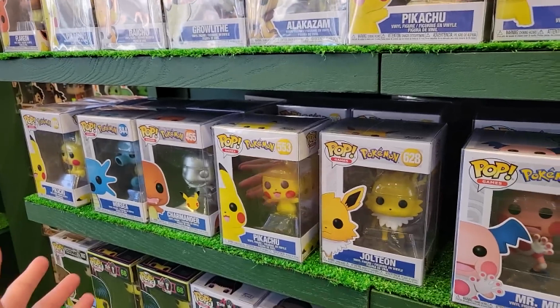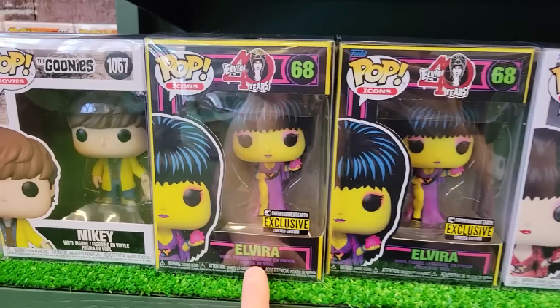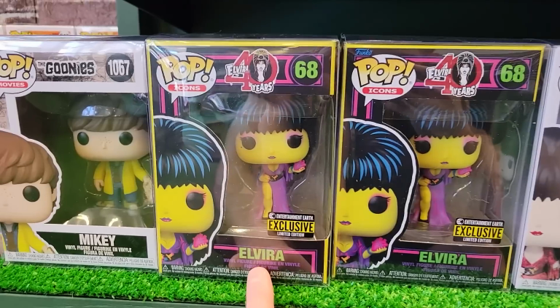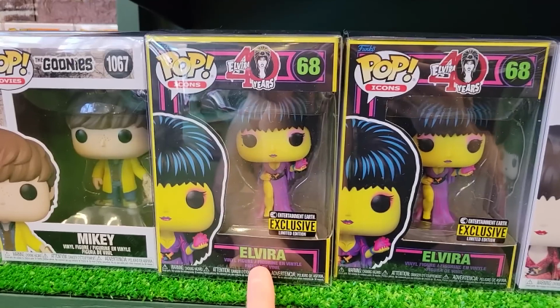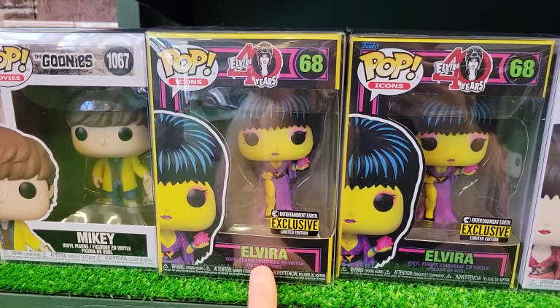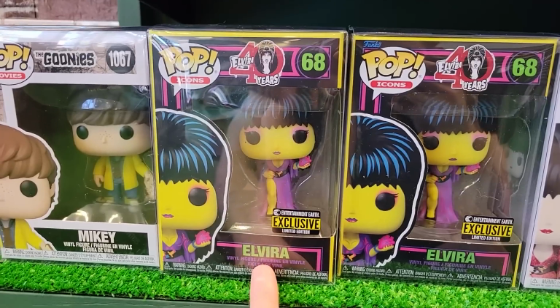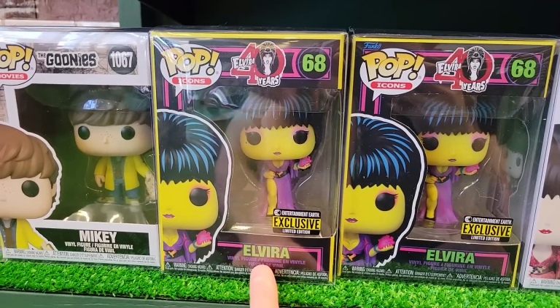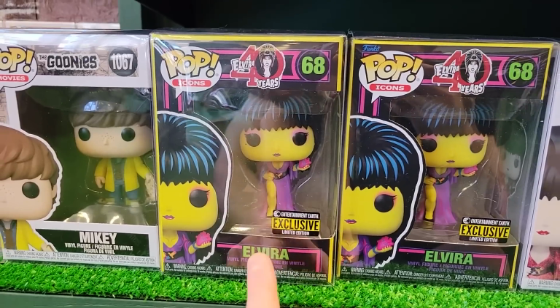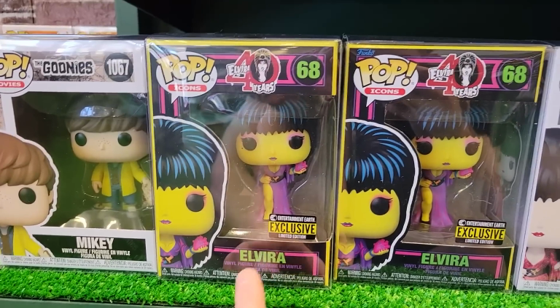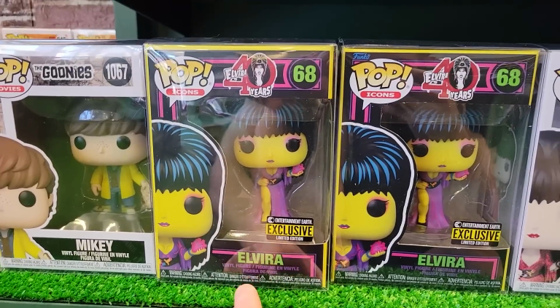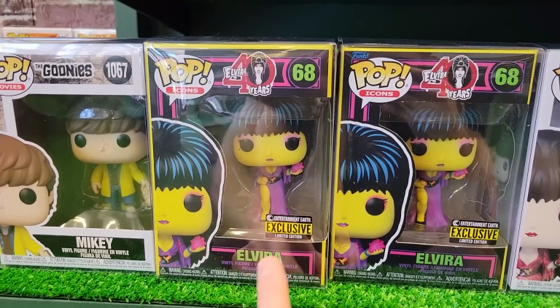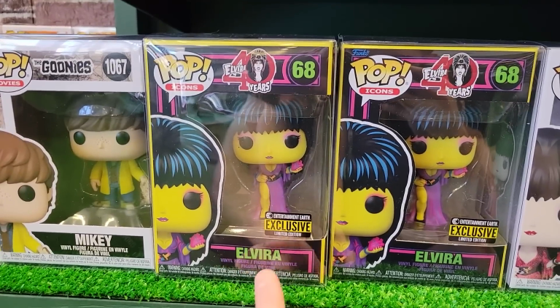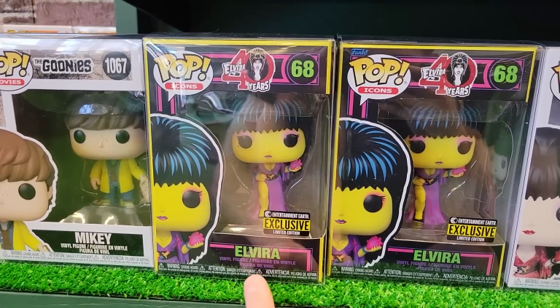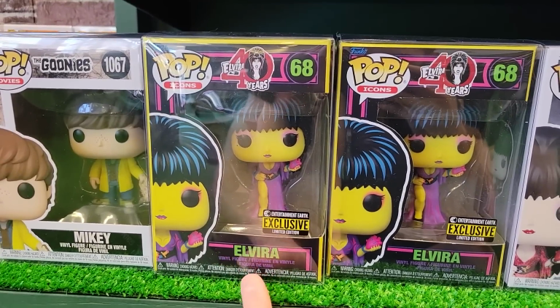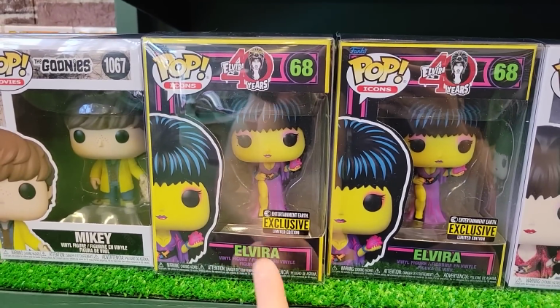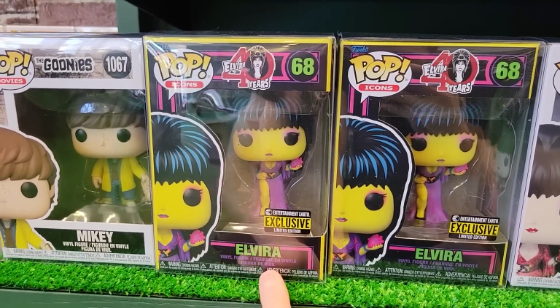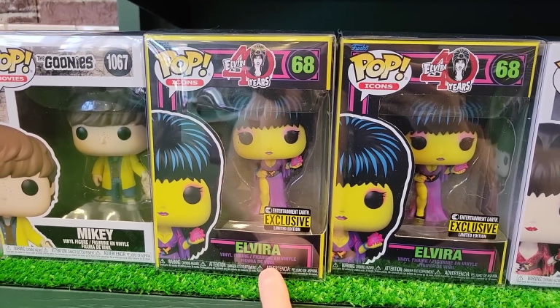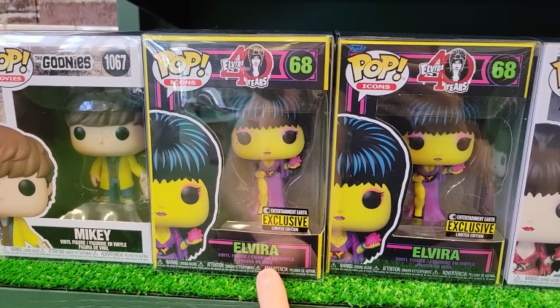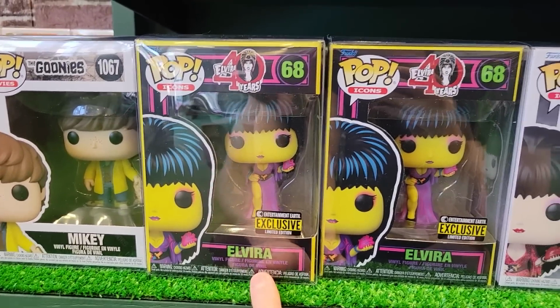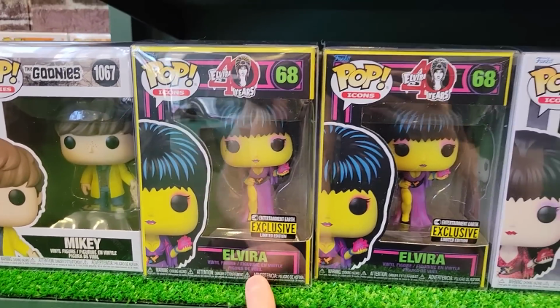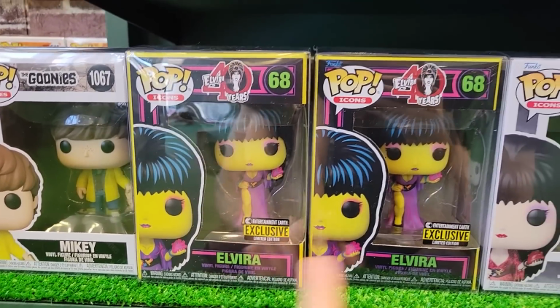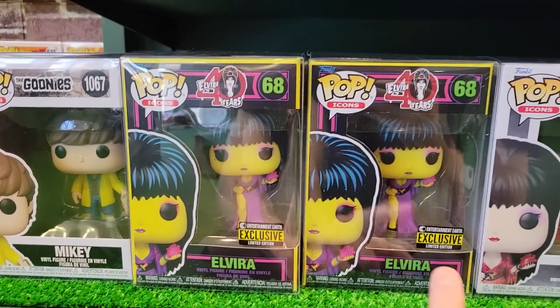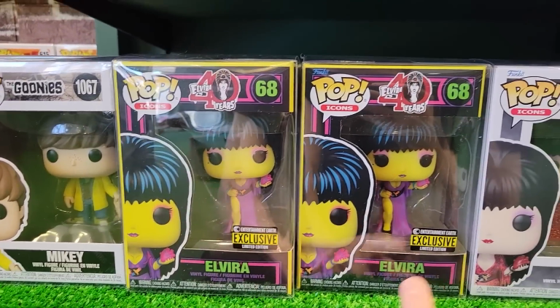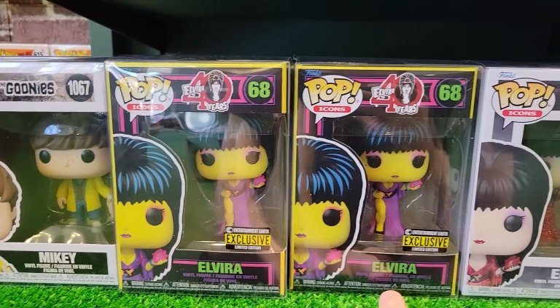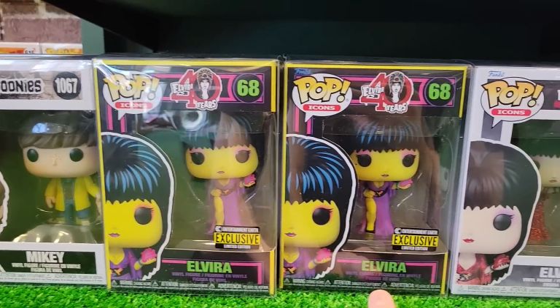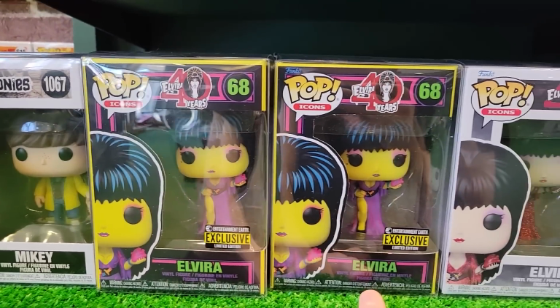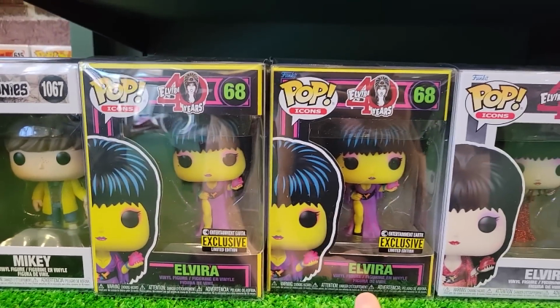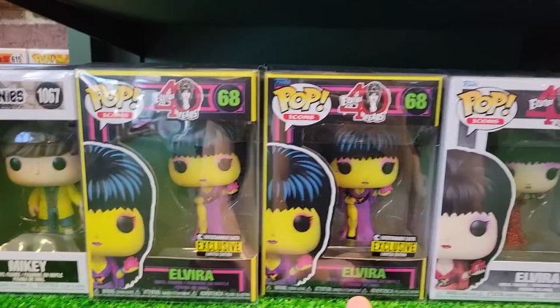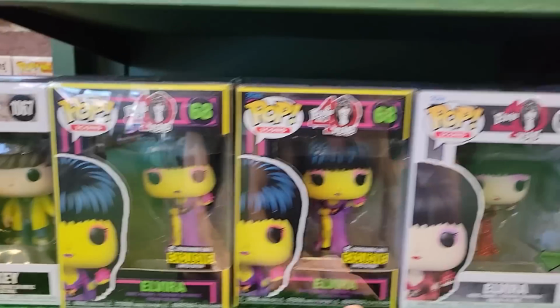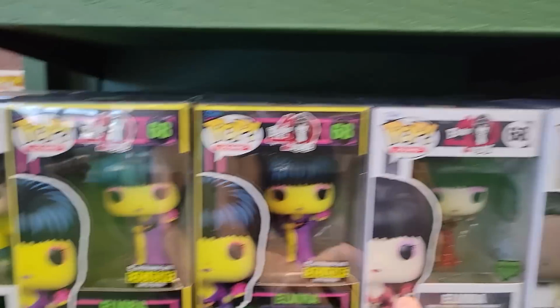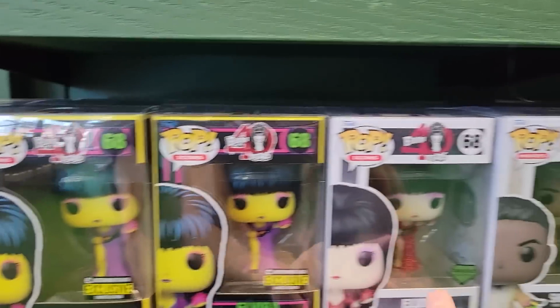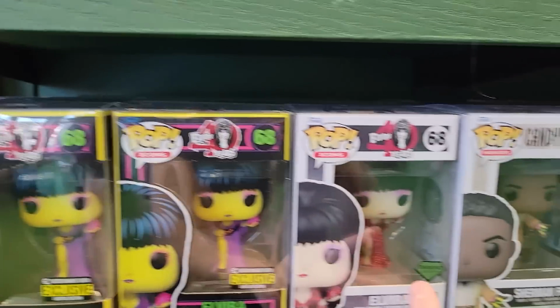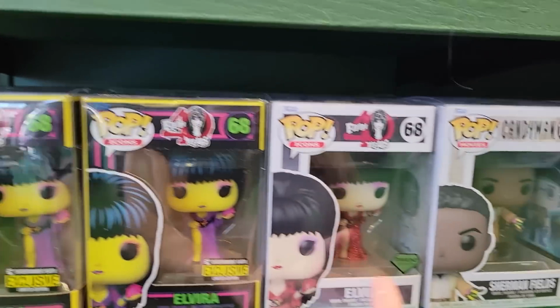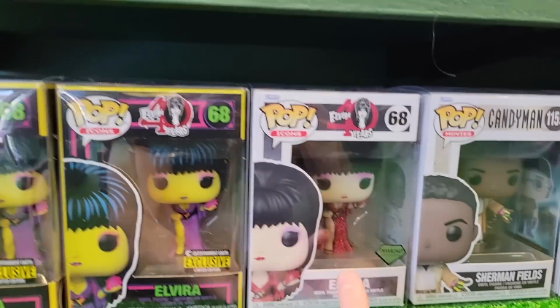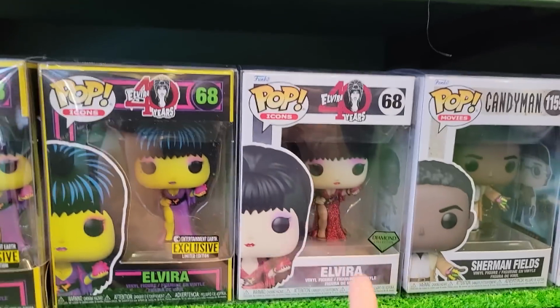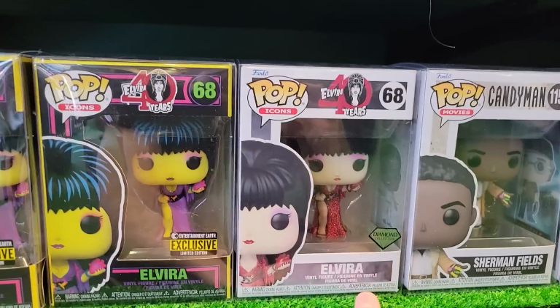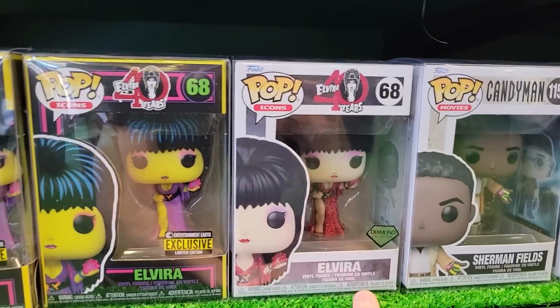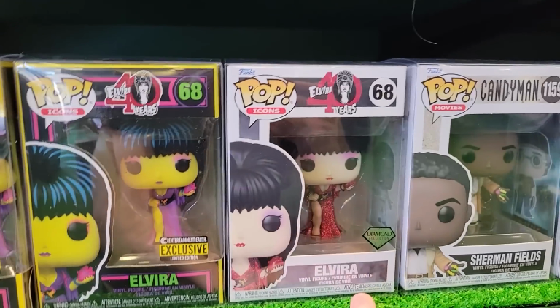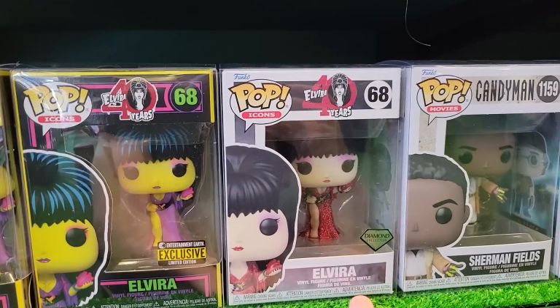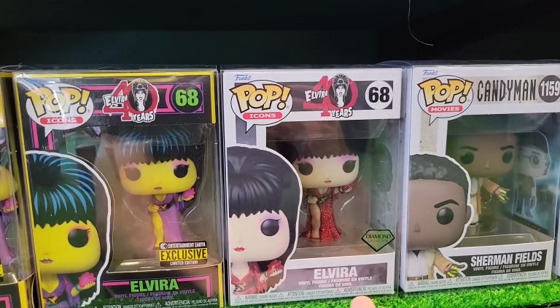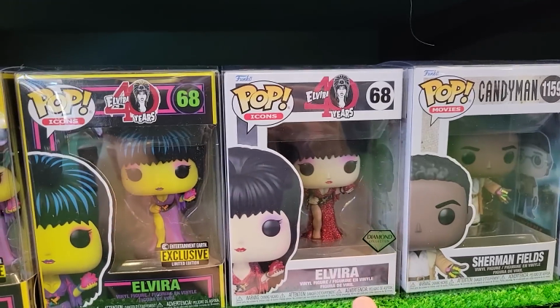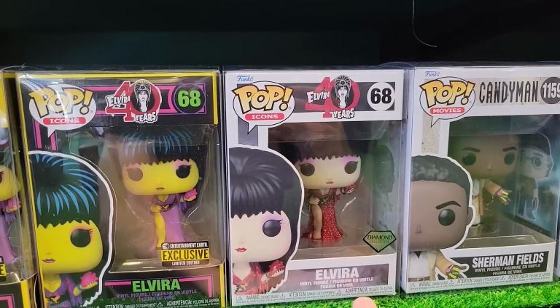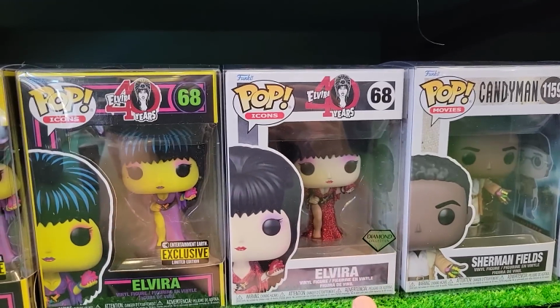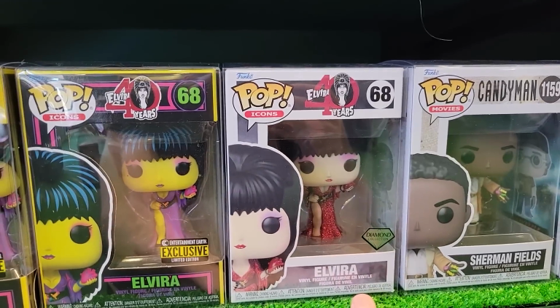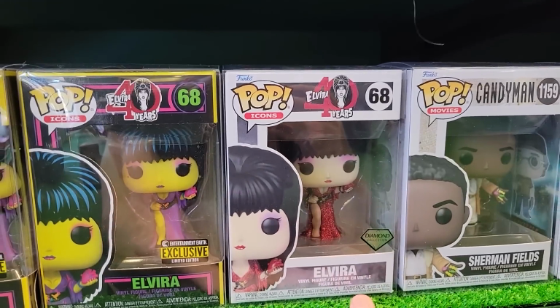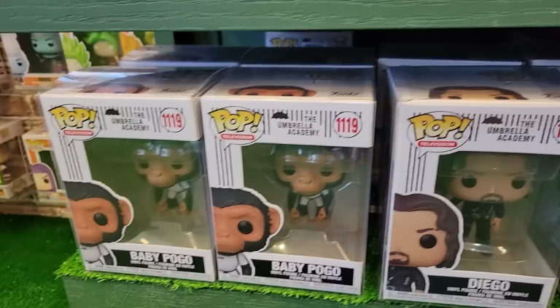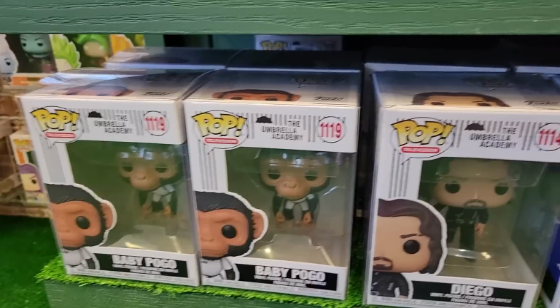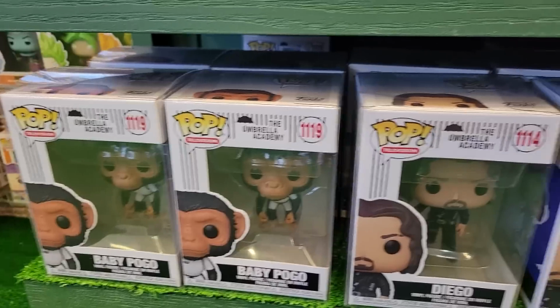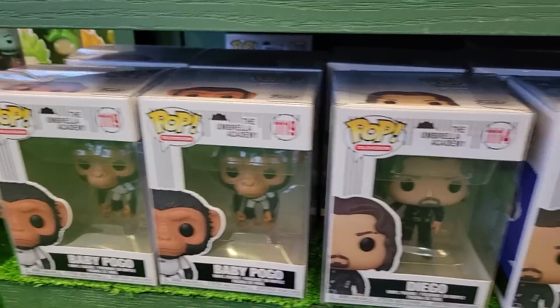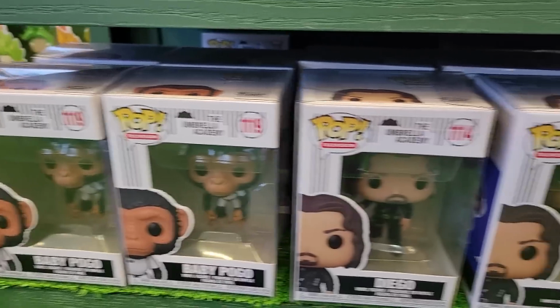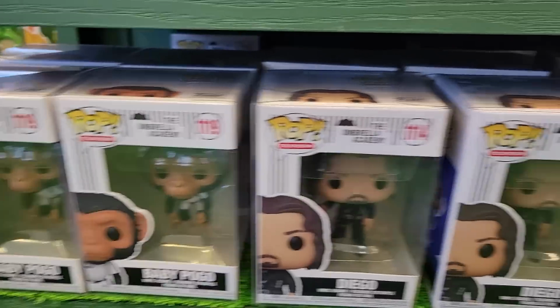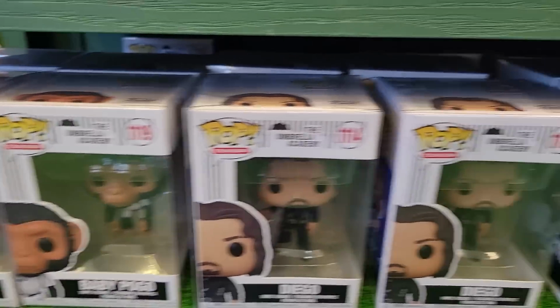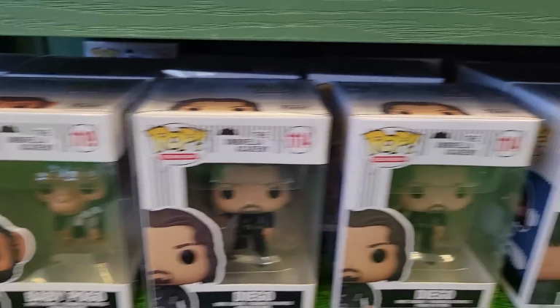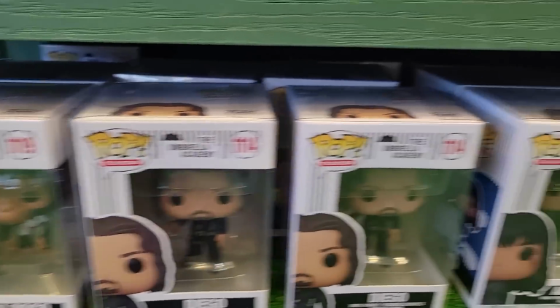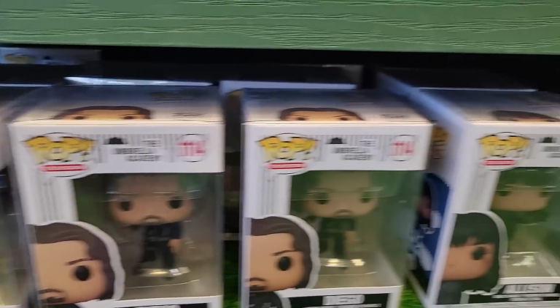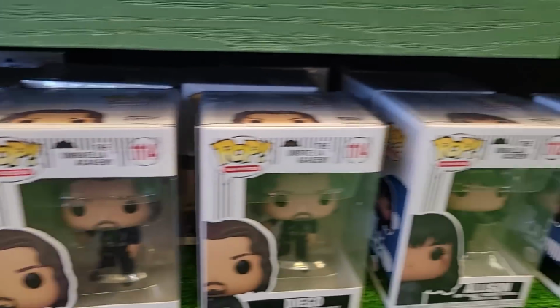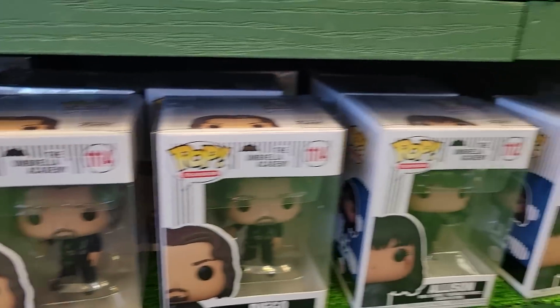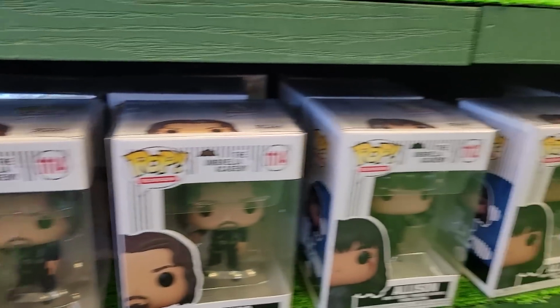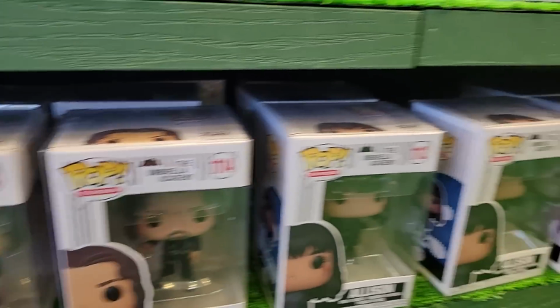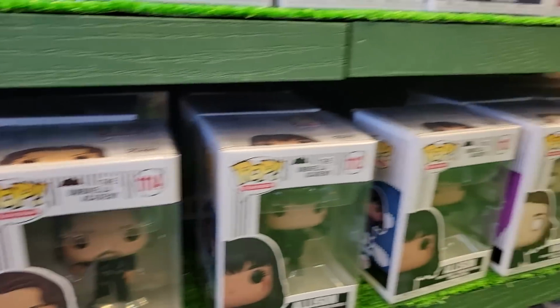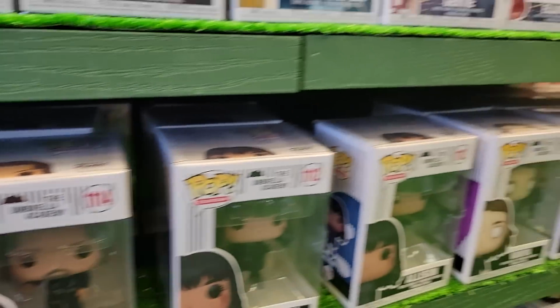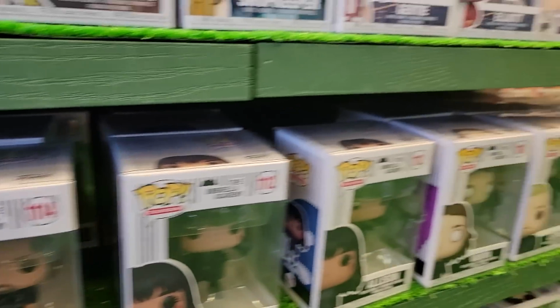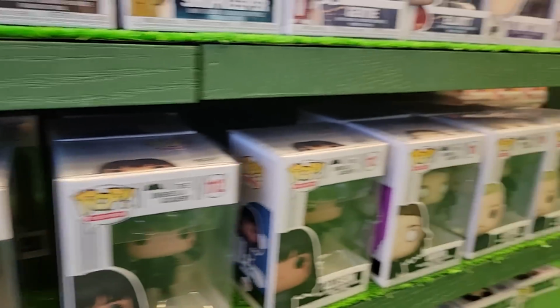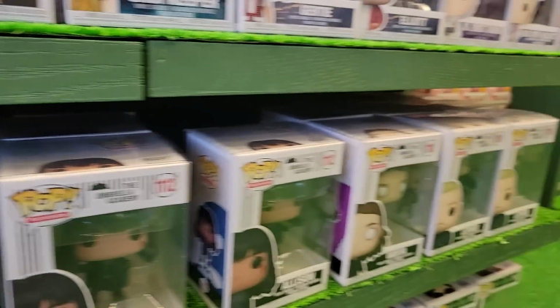Down here we have some of the Blacklight Elvirus from Entertainment Earth as well as the diamond collection one. They also had some Umbrella Academy here.